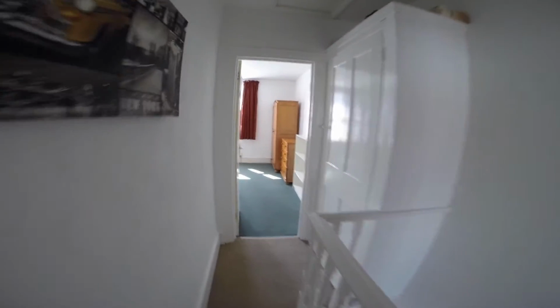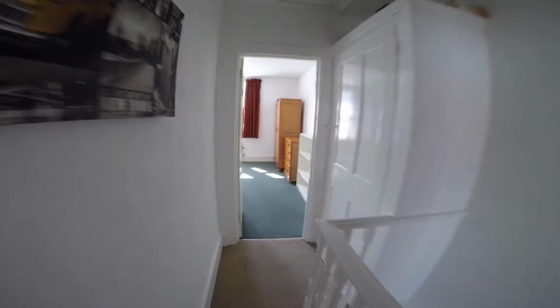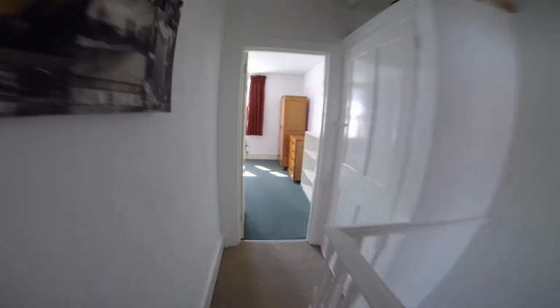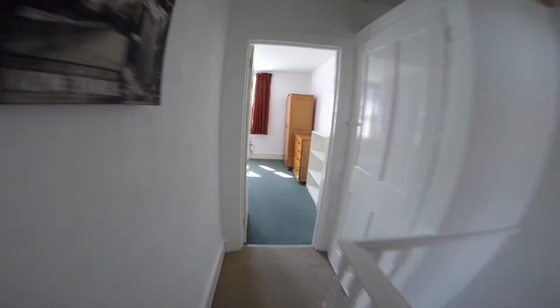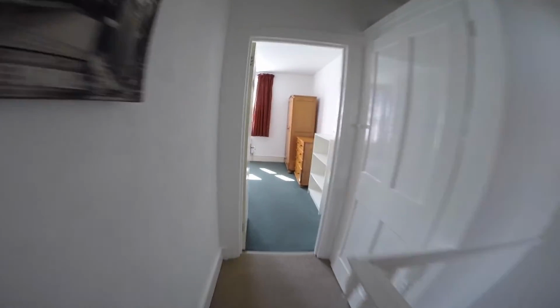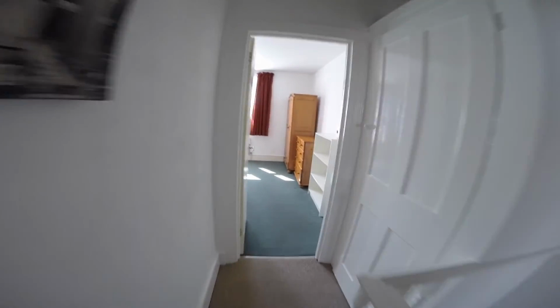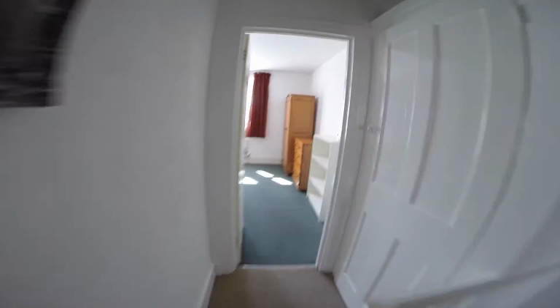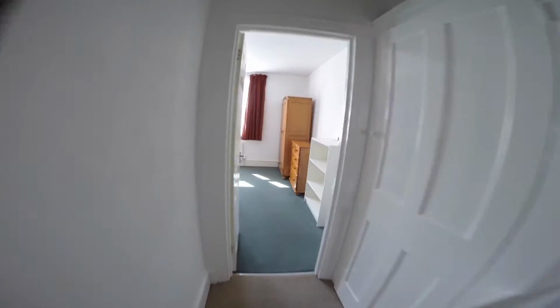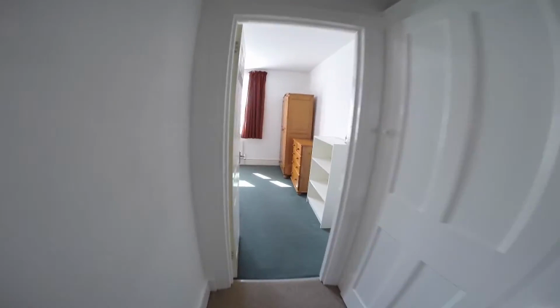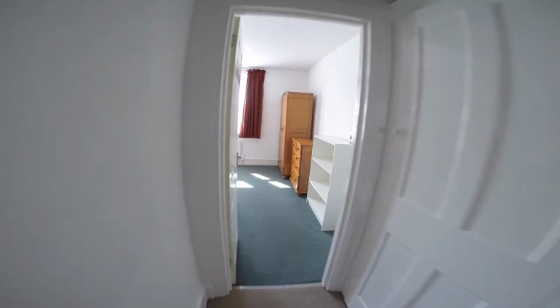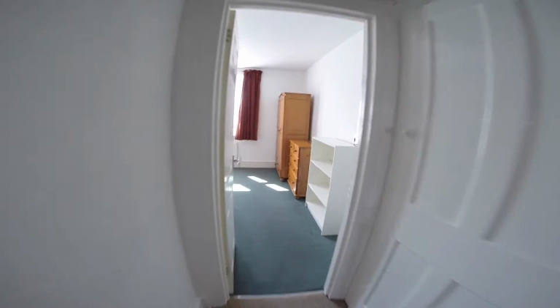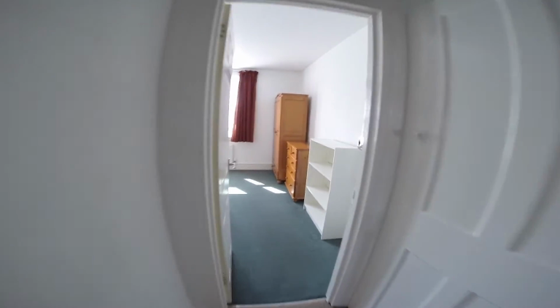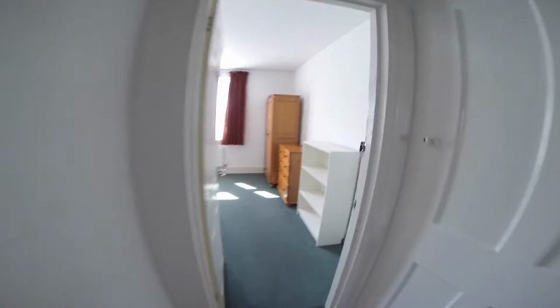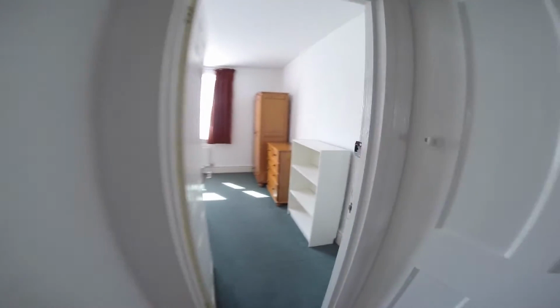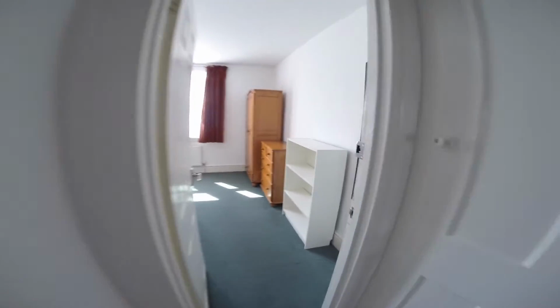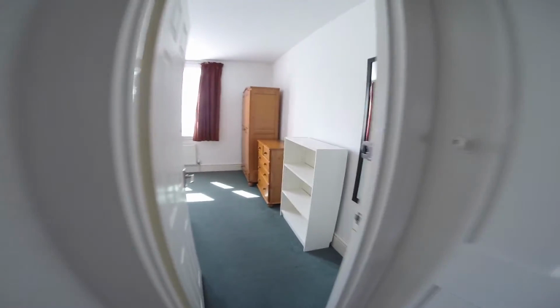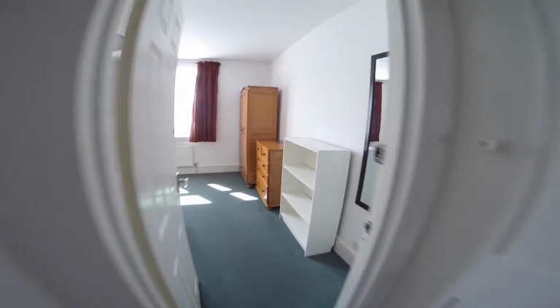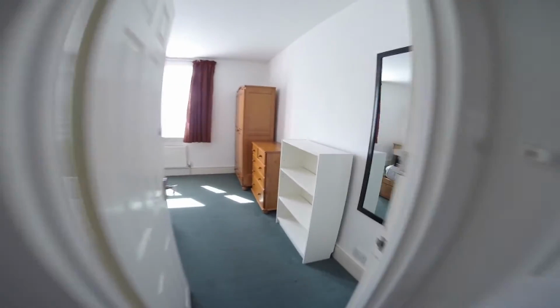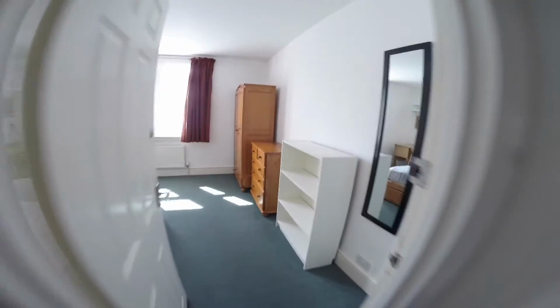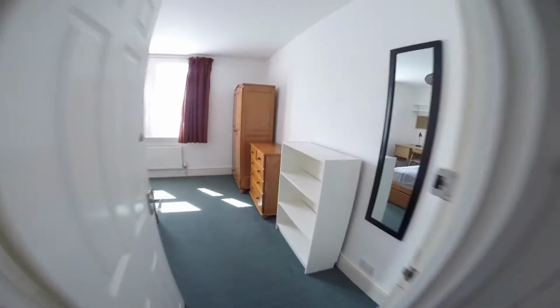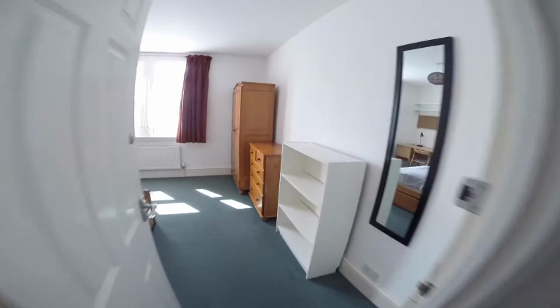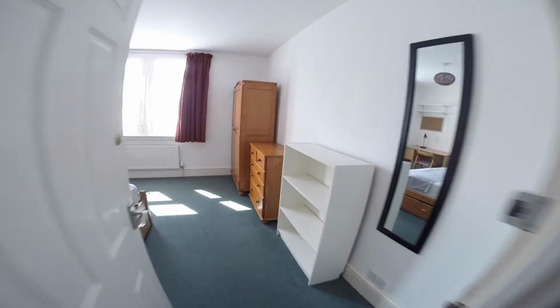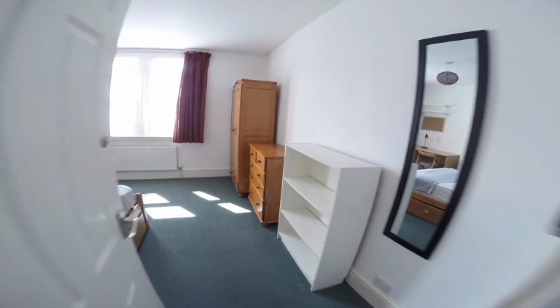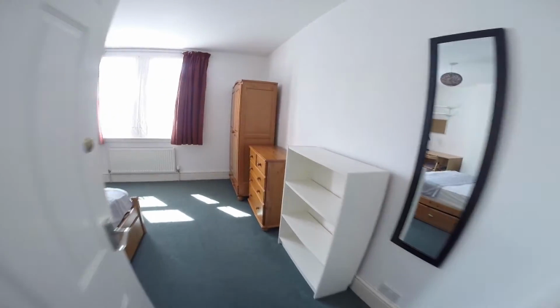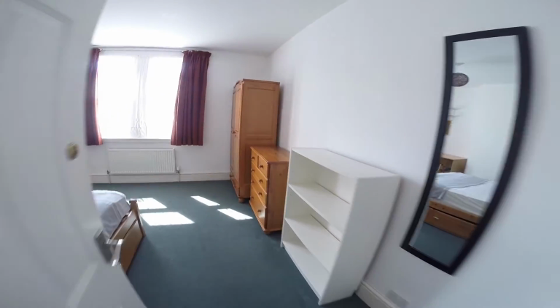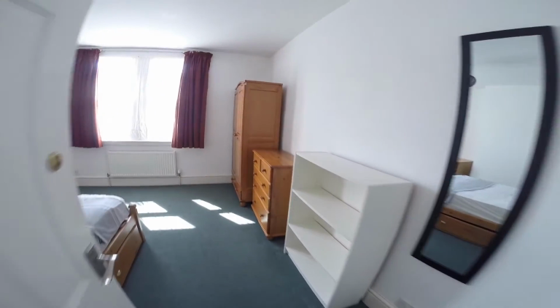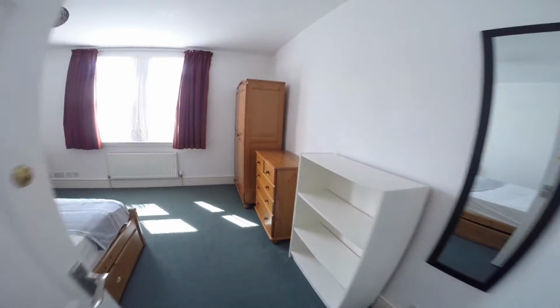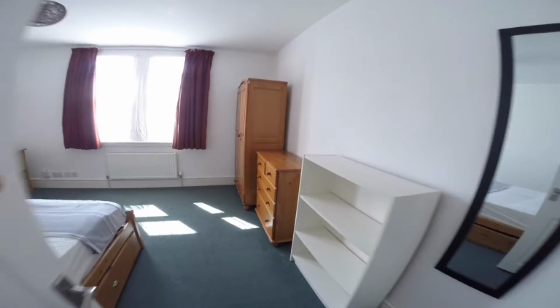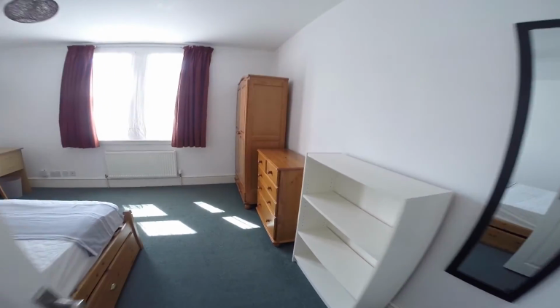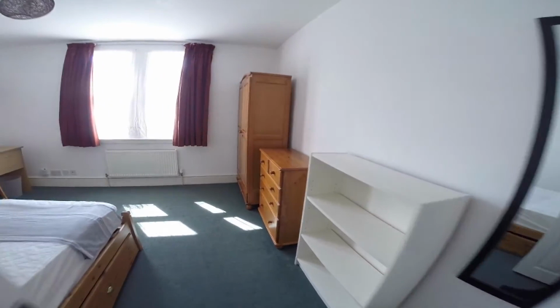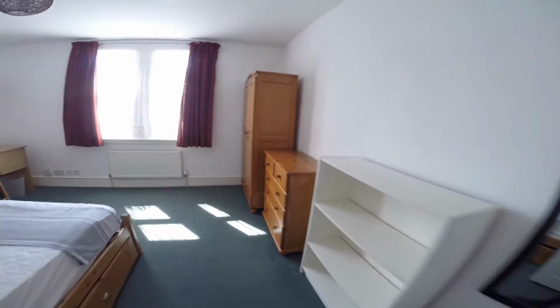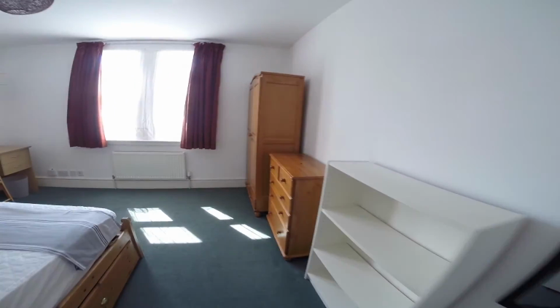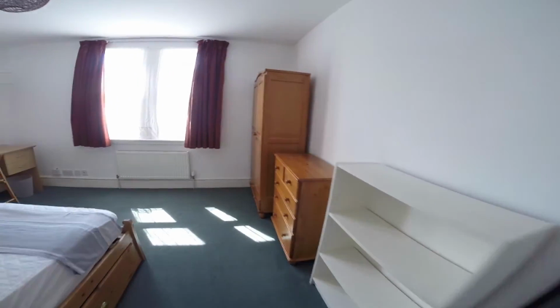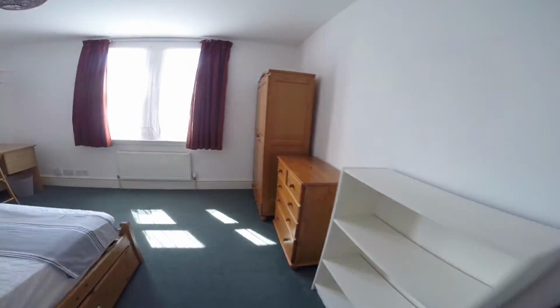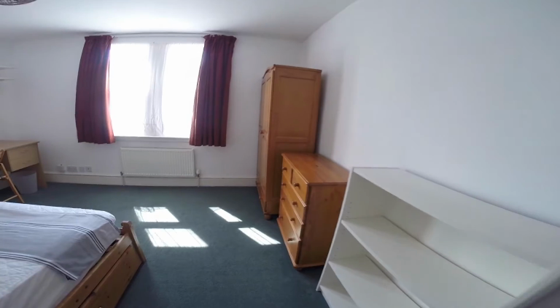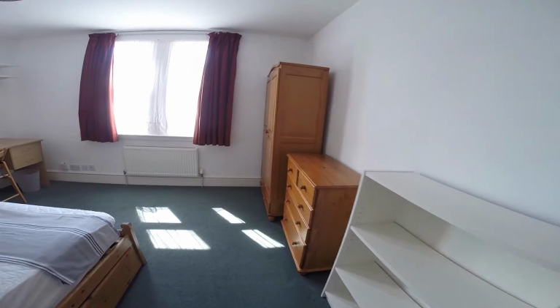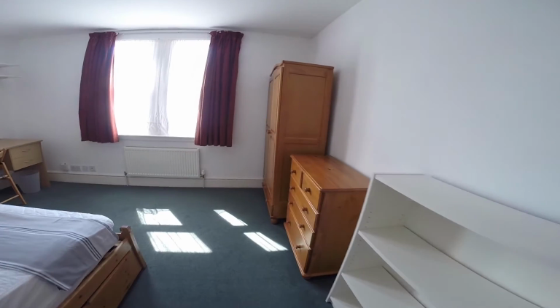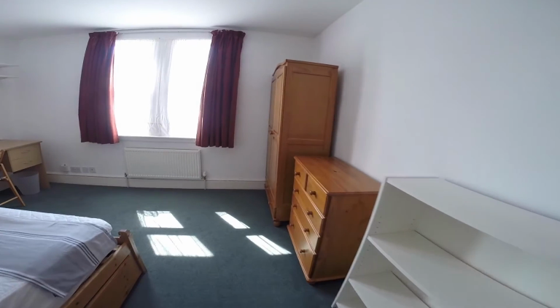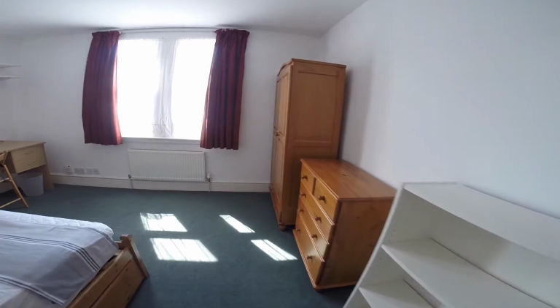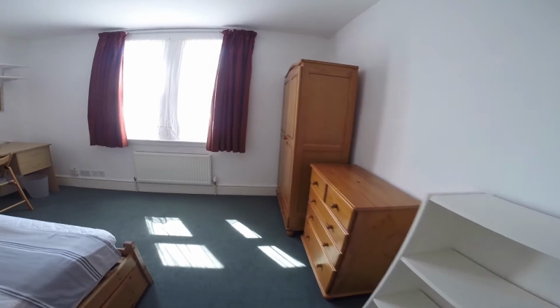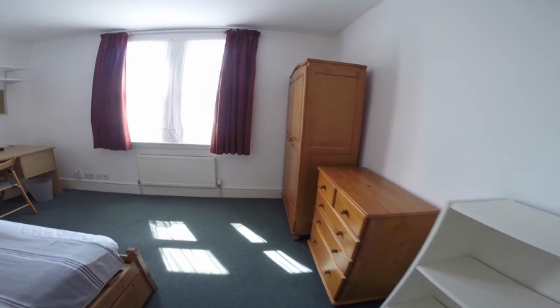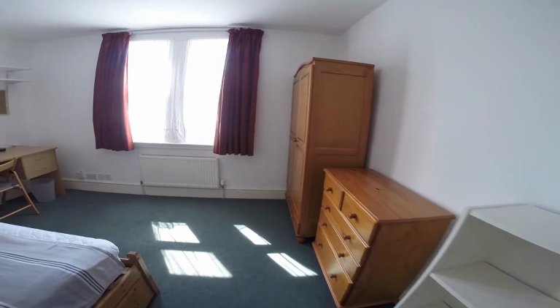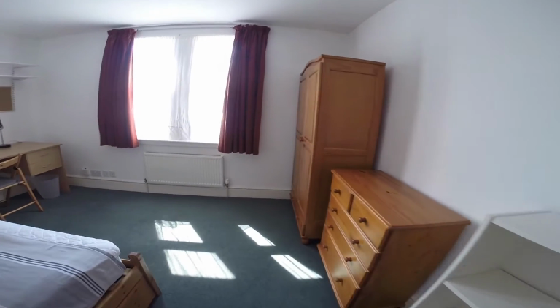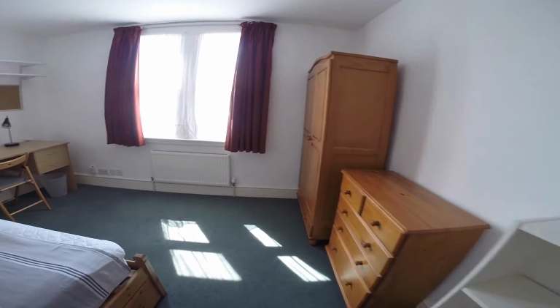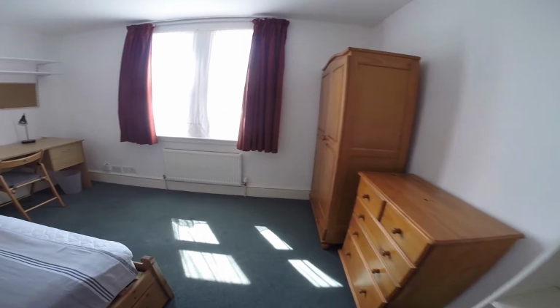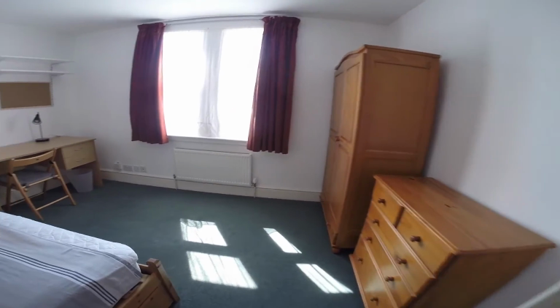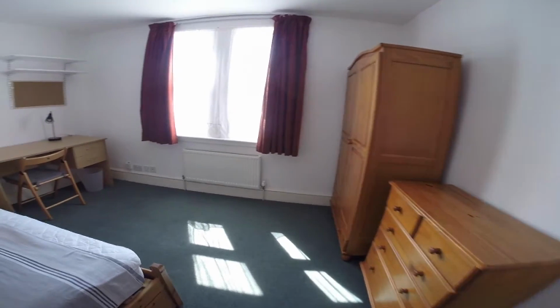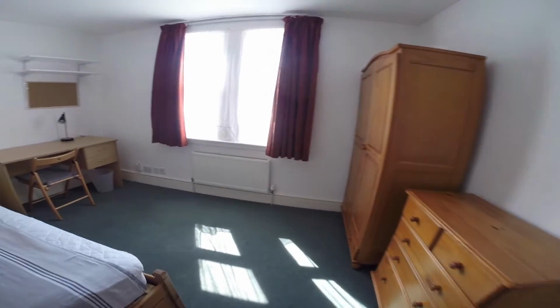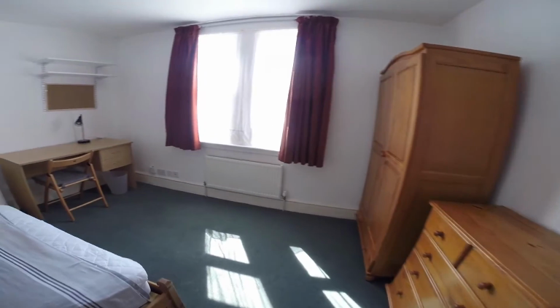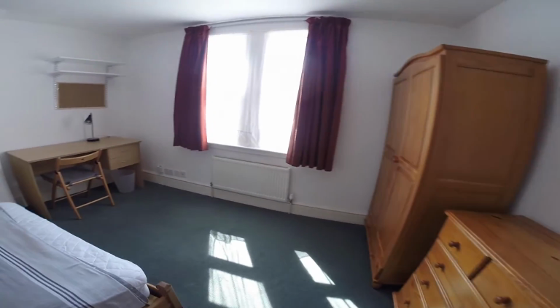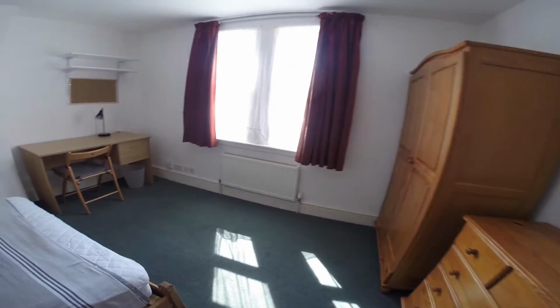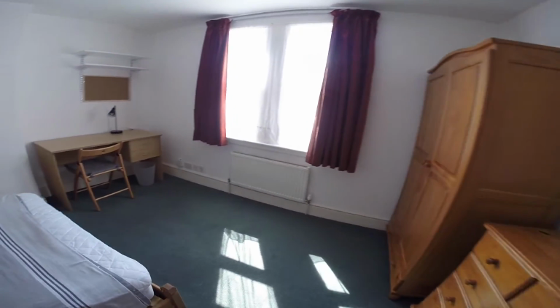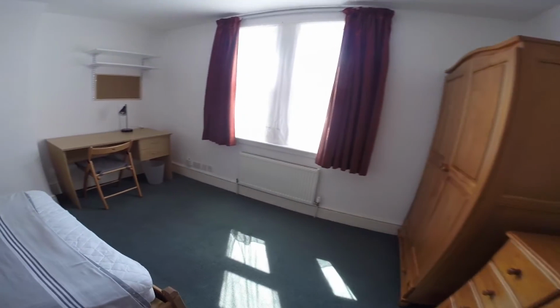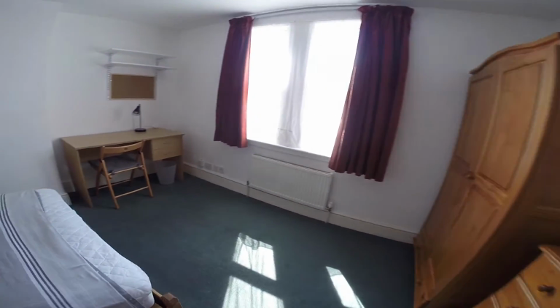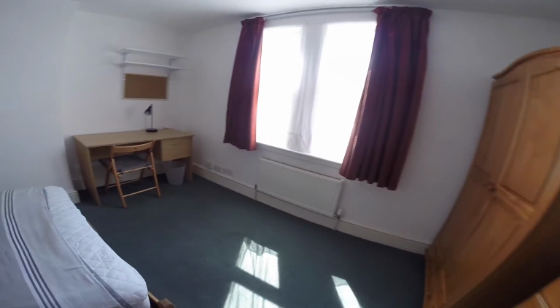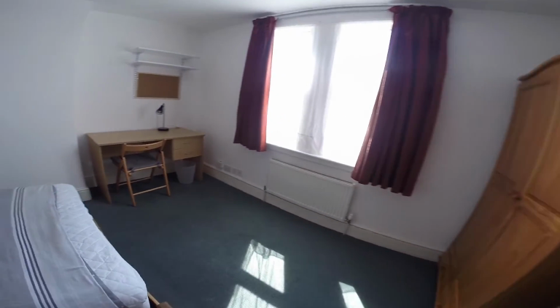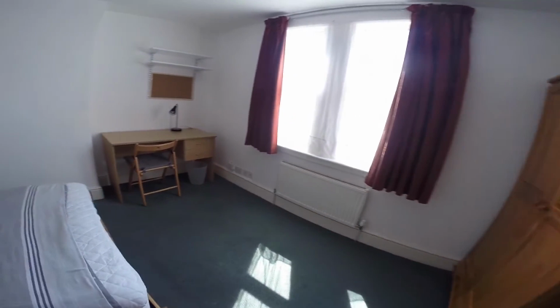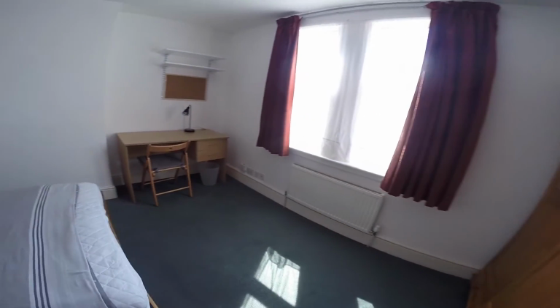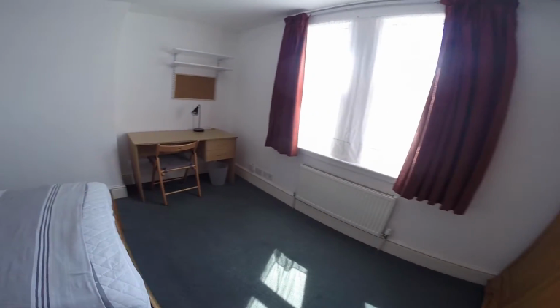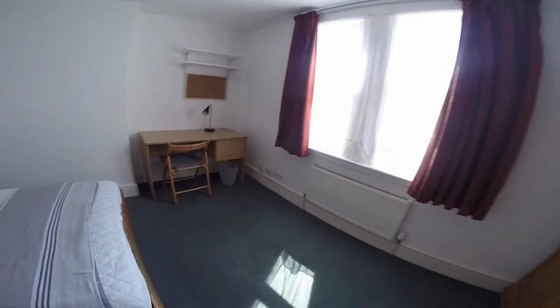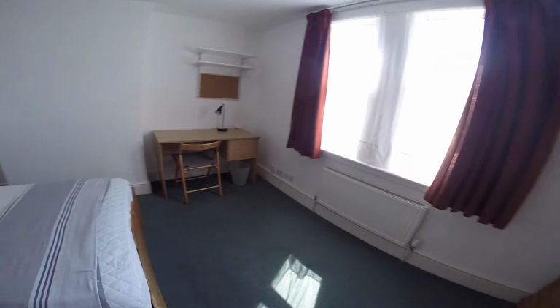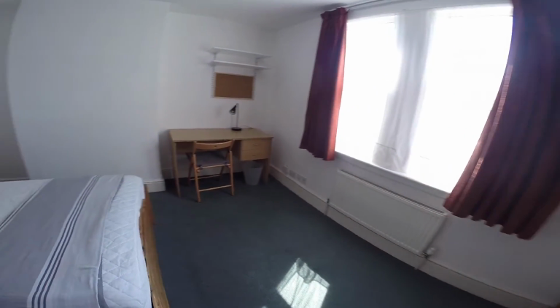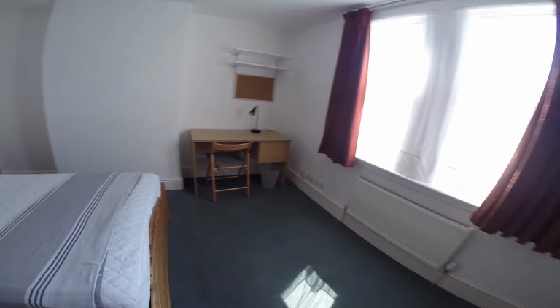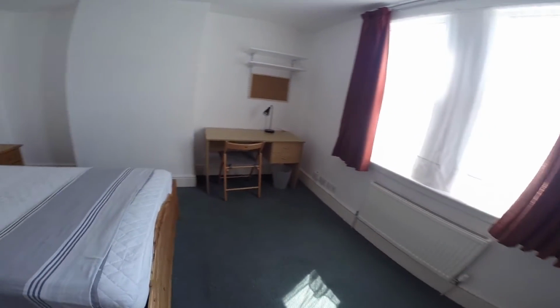And straight ahead we have bedroom number four. A bright spacious room, equipped with all the essentials you'll need.